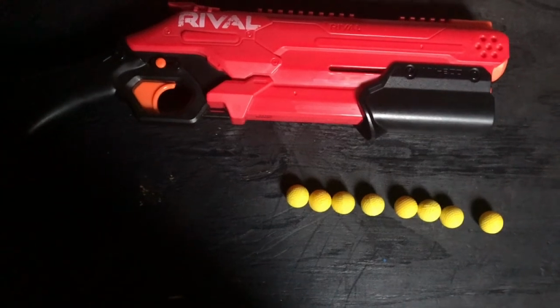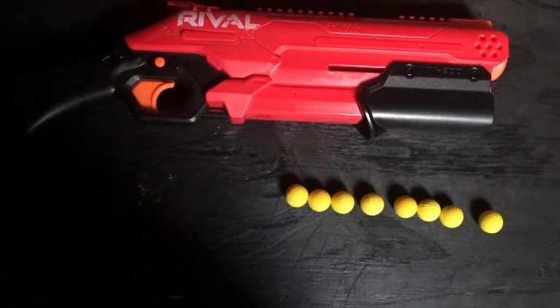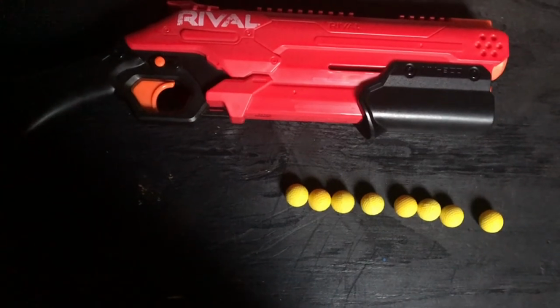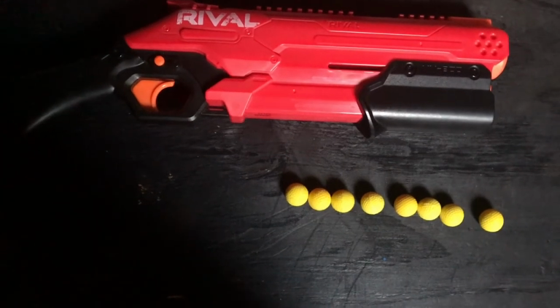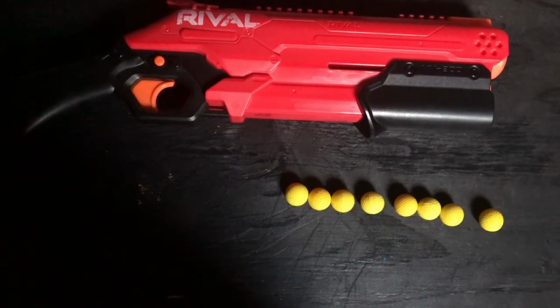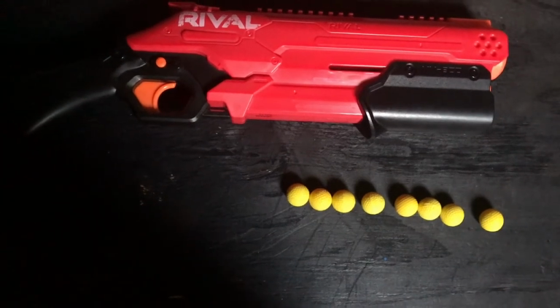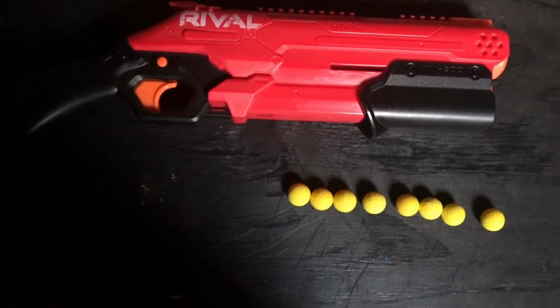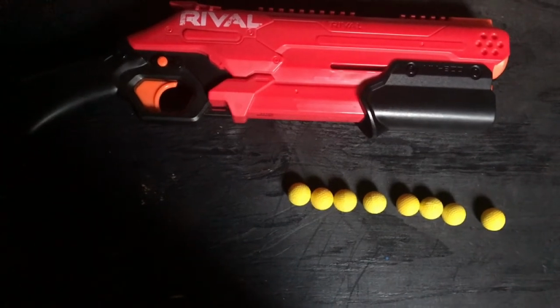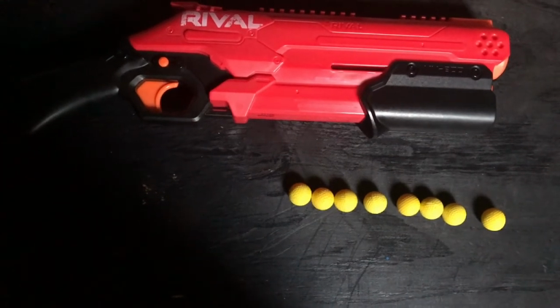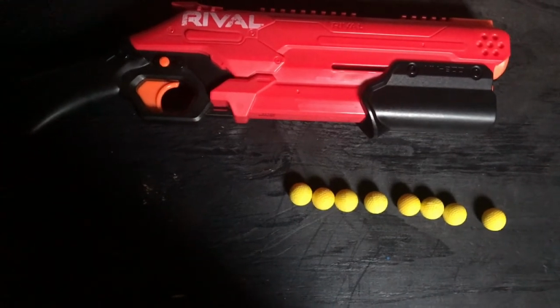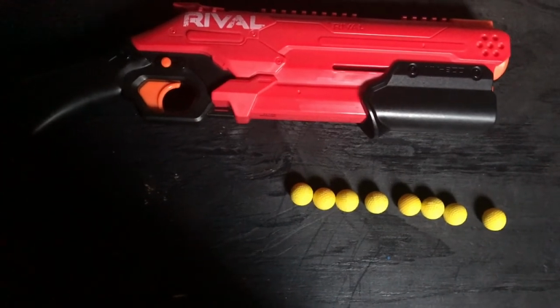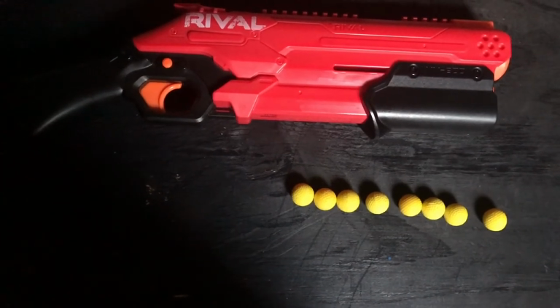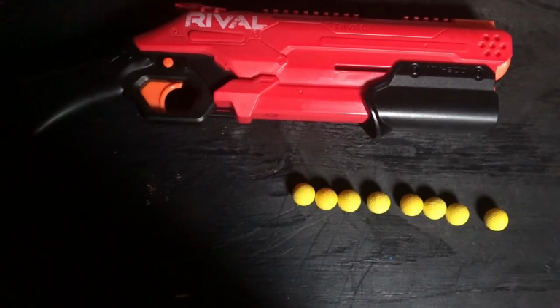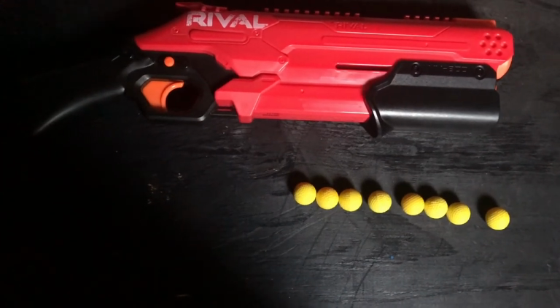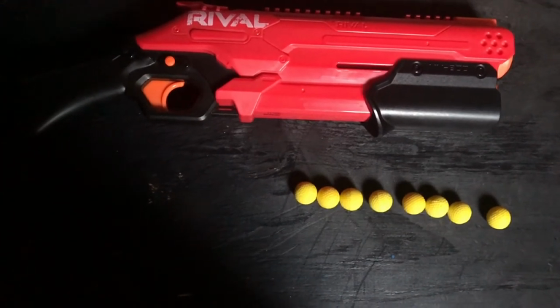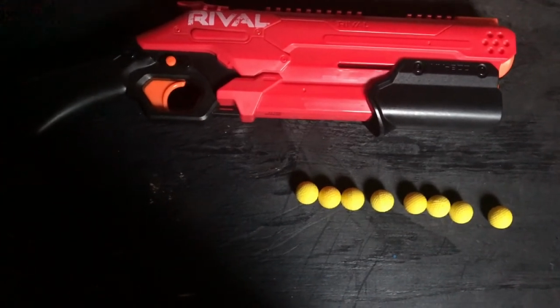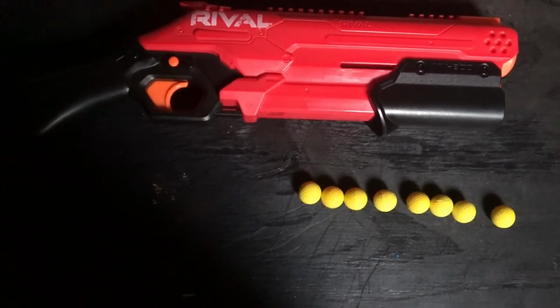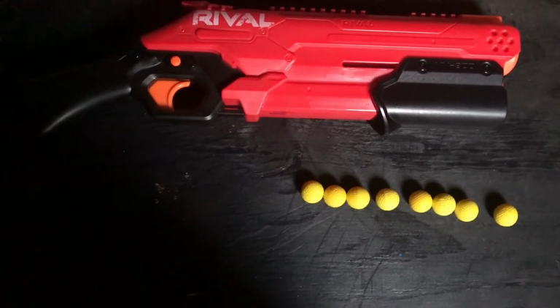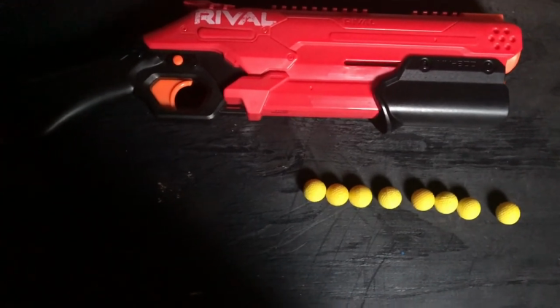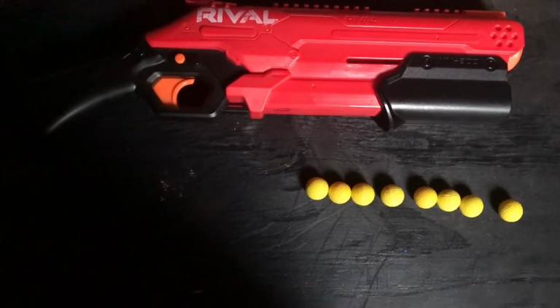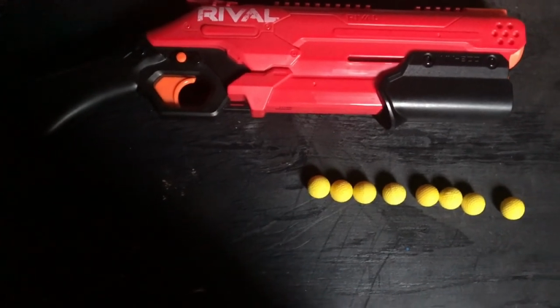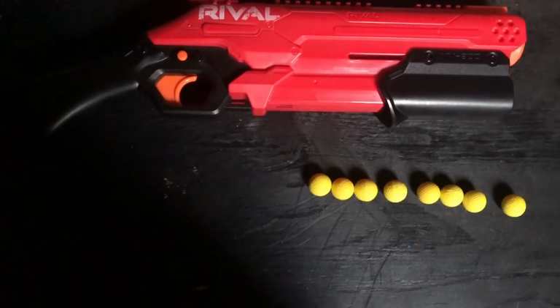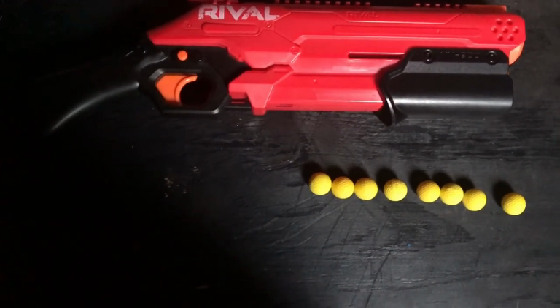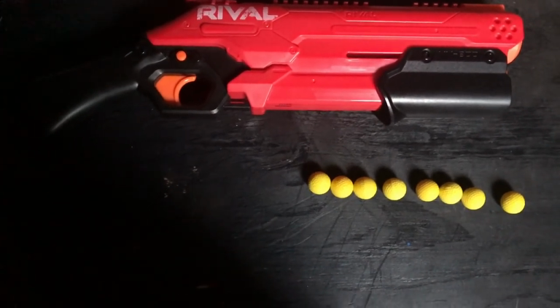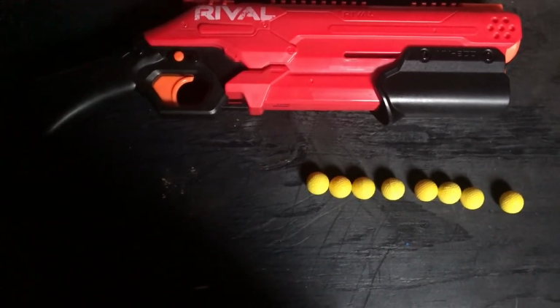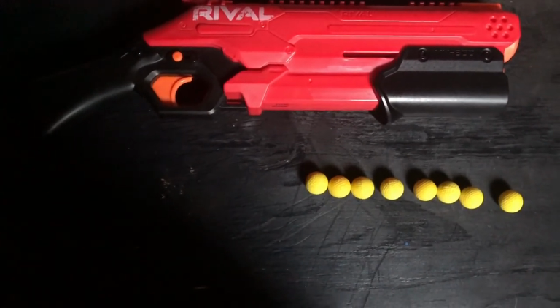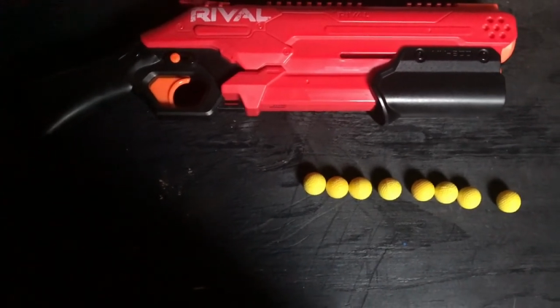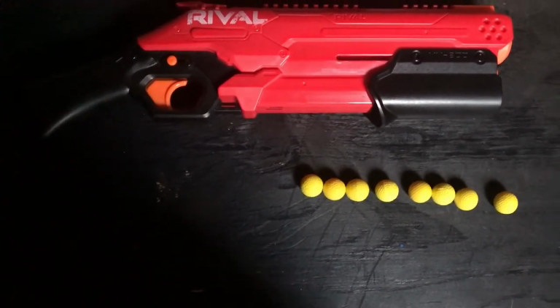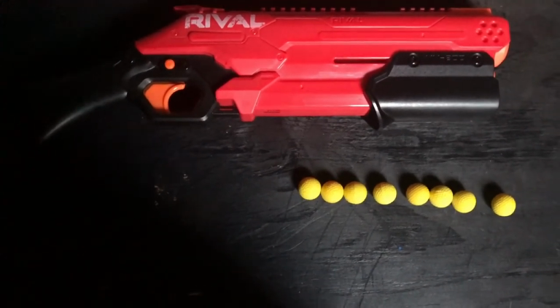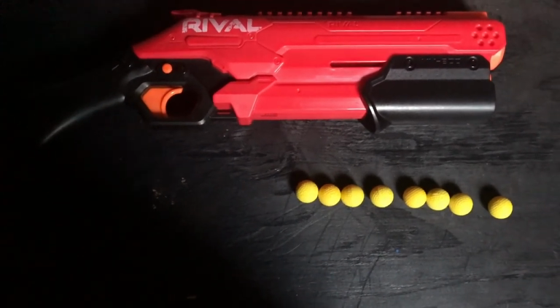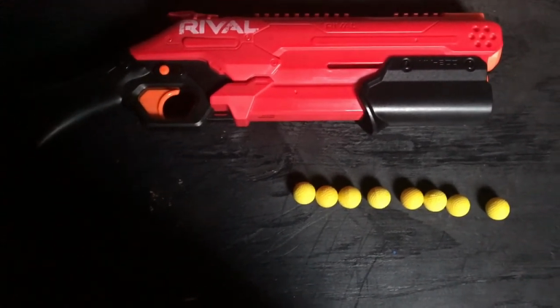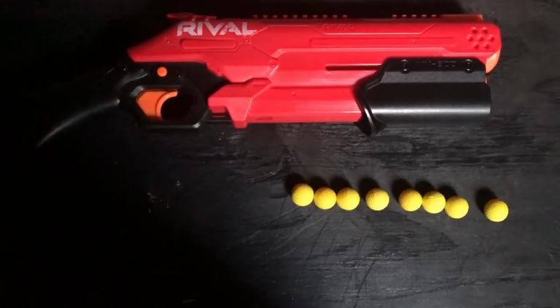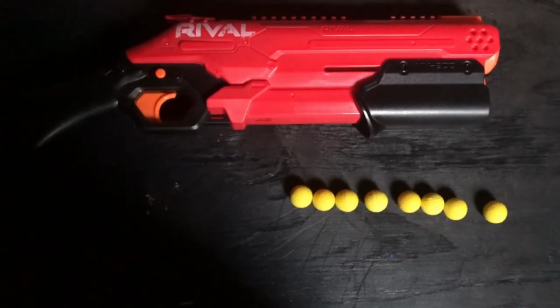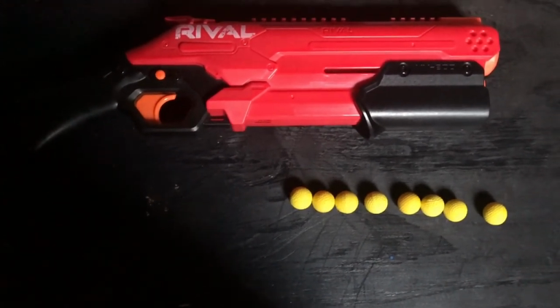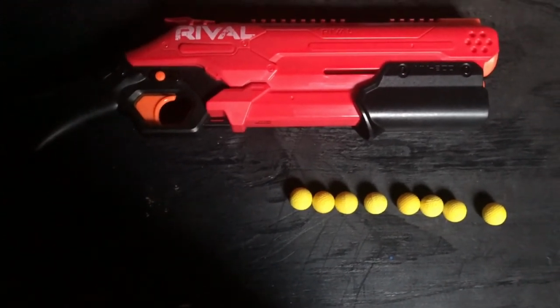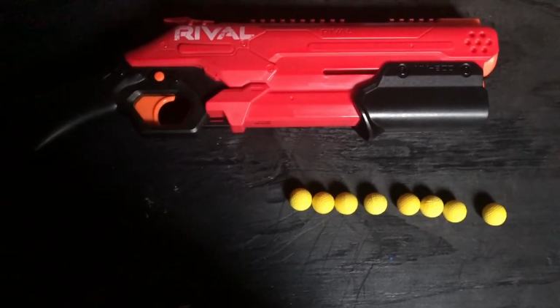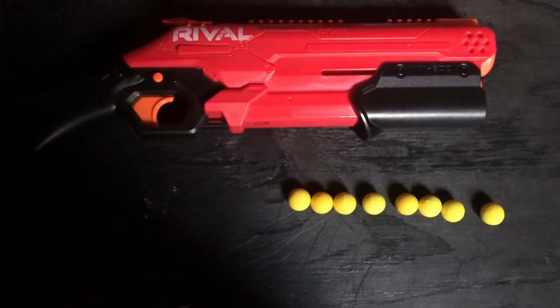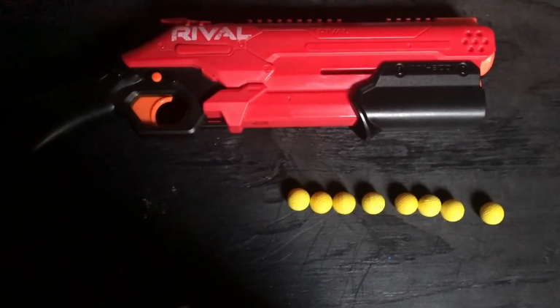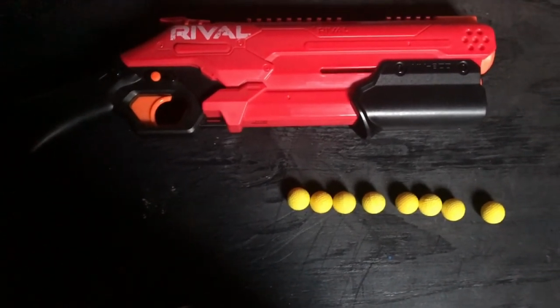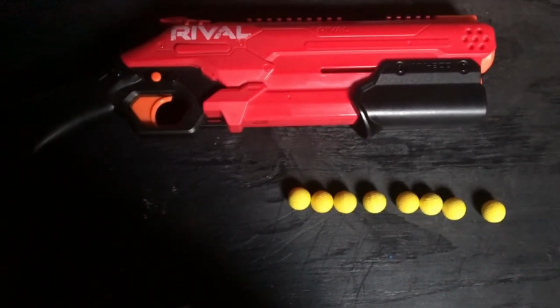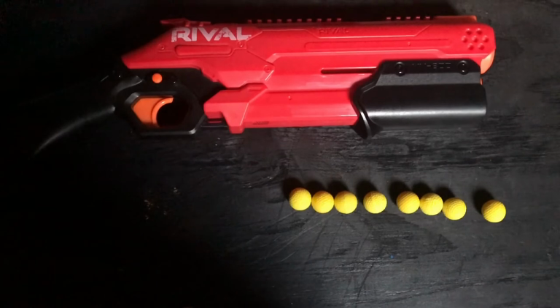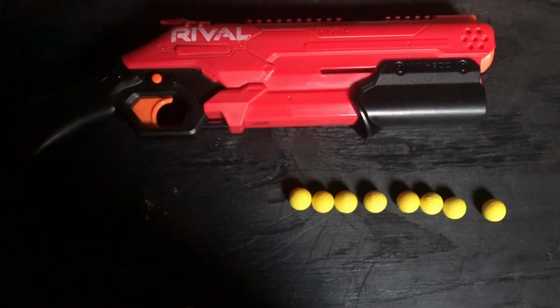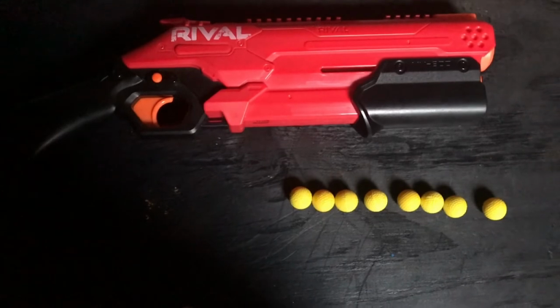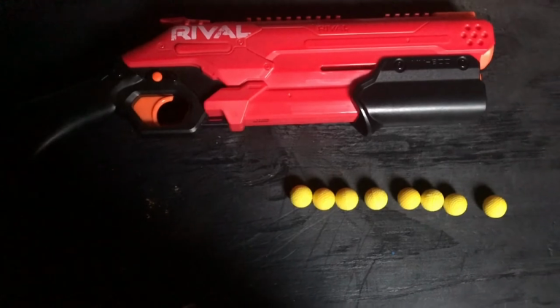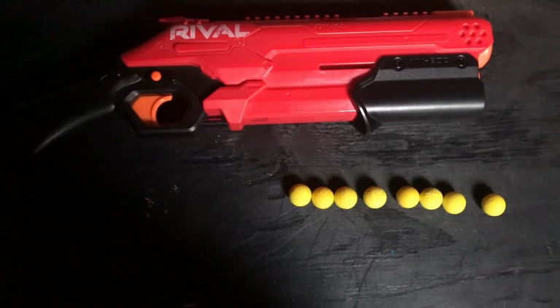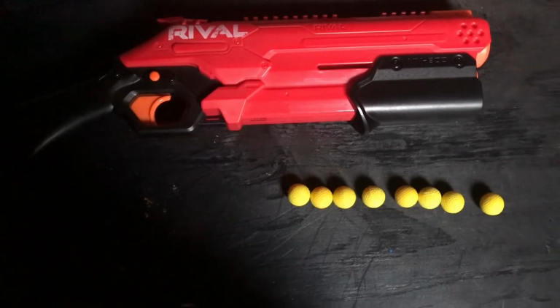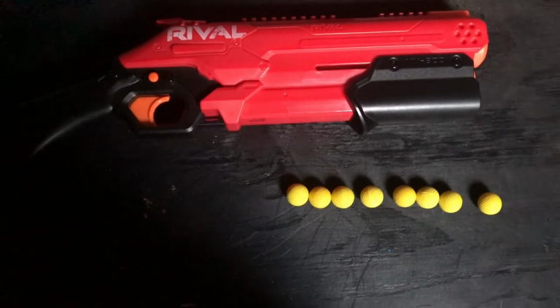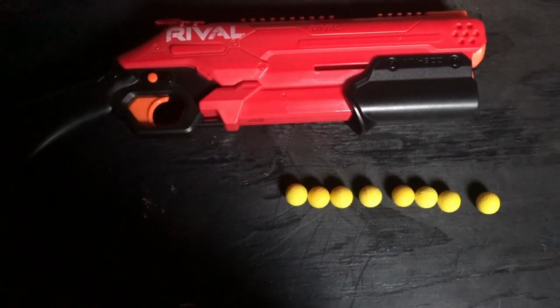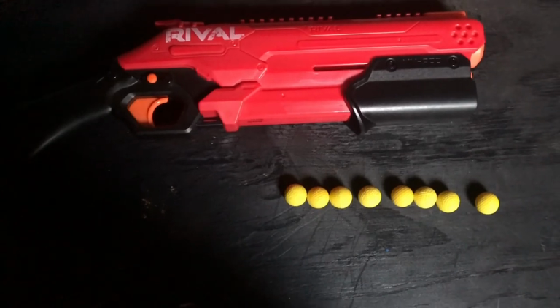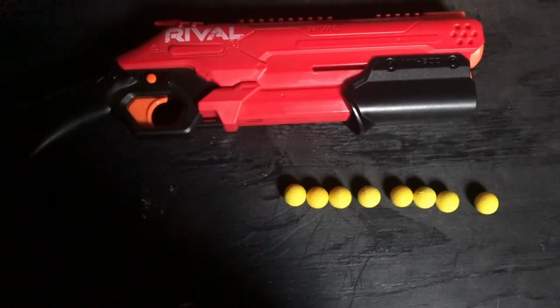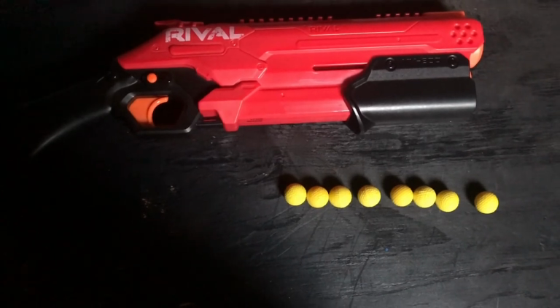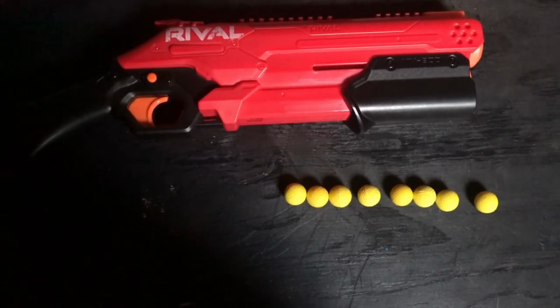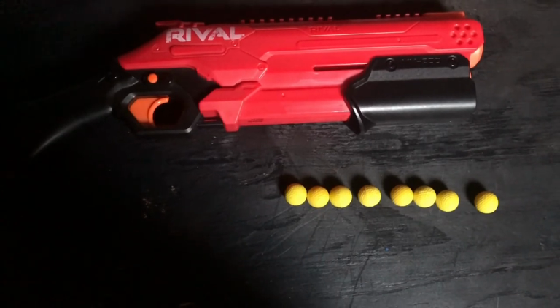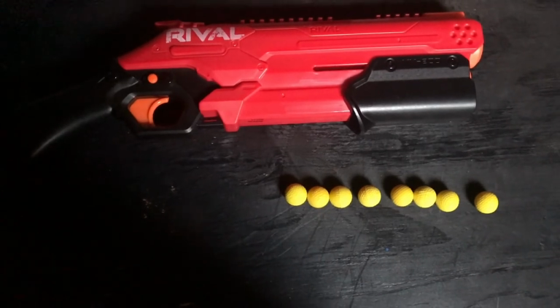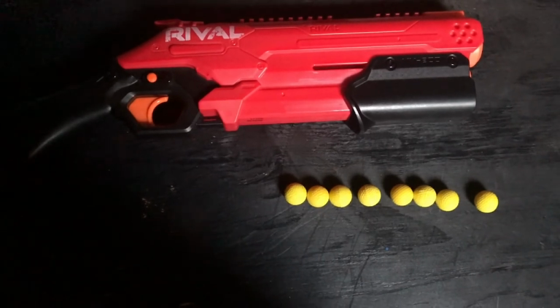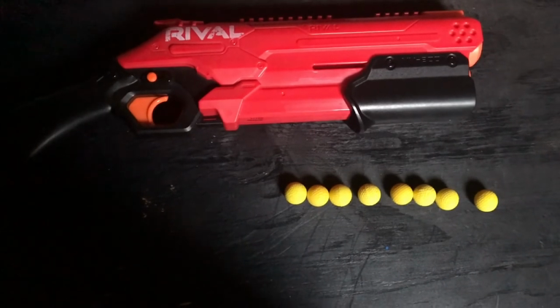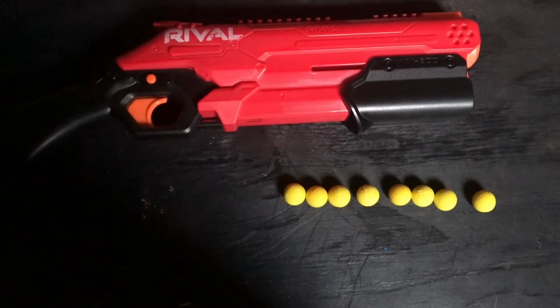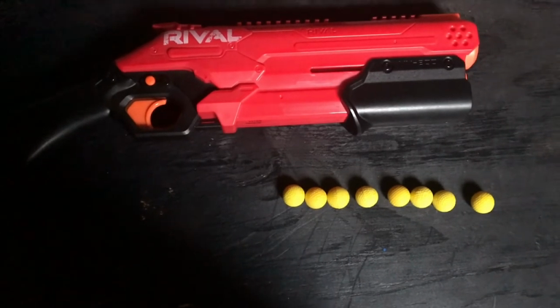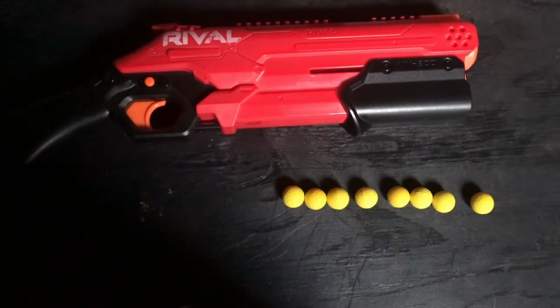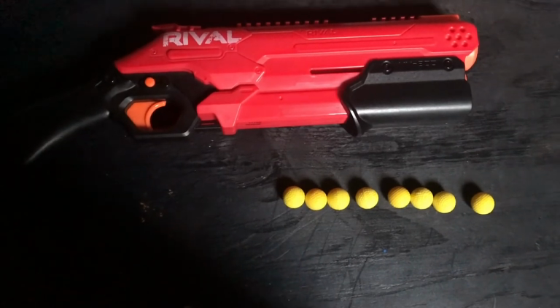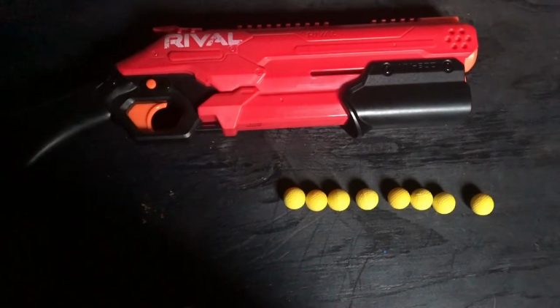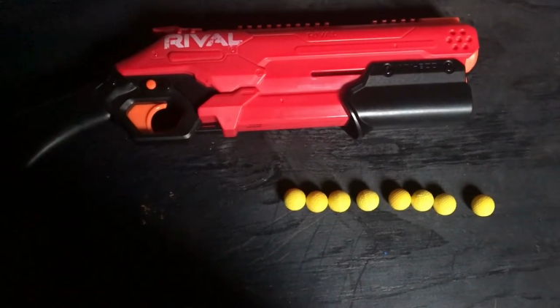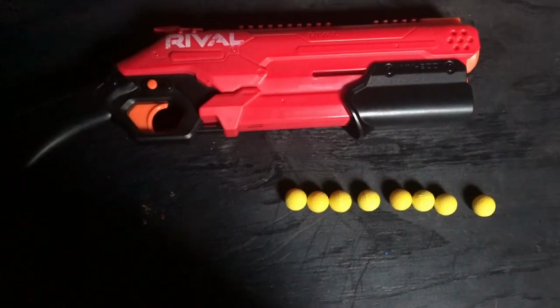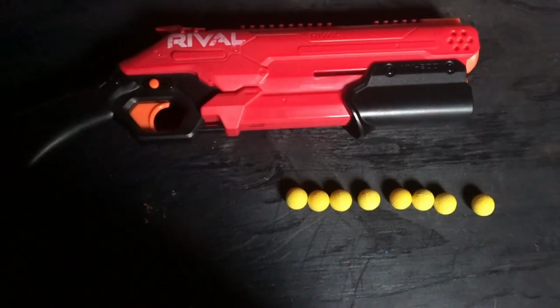Hello guys, it is Midnight from Midnight Terror 890 Official, and today we're going to be reviewing the Nerf Rival Takedown.